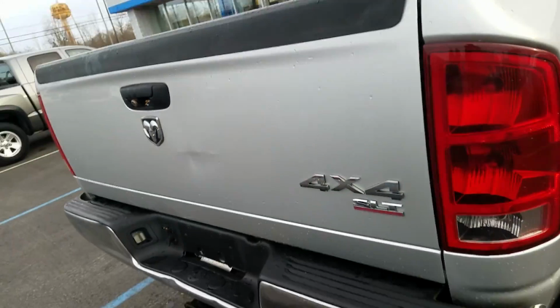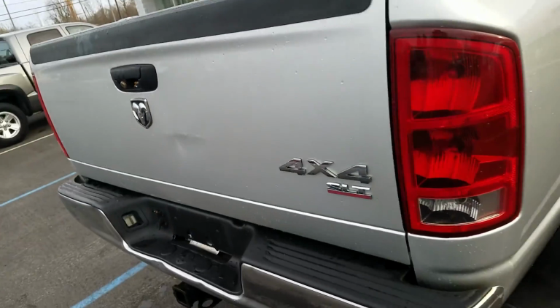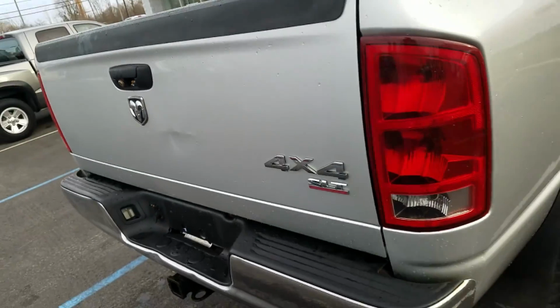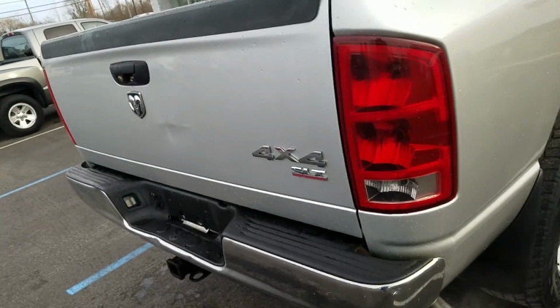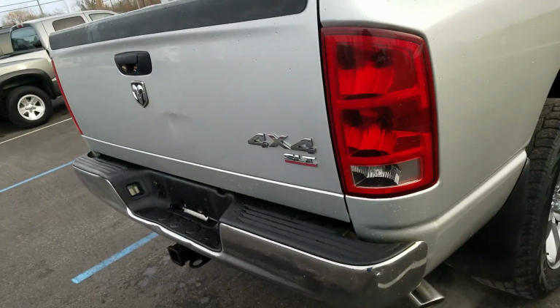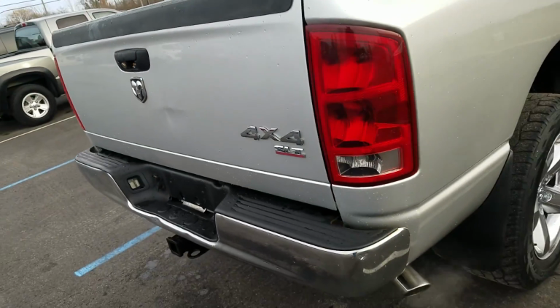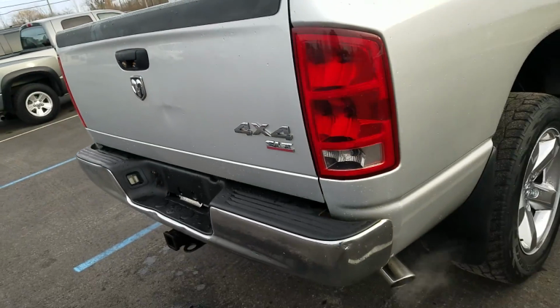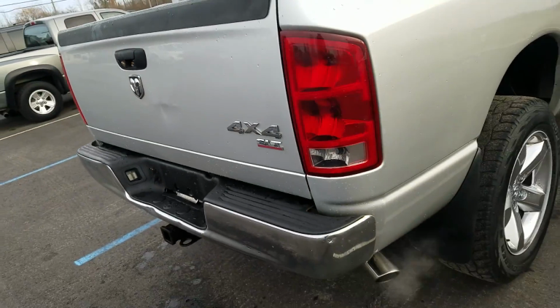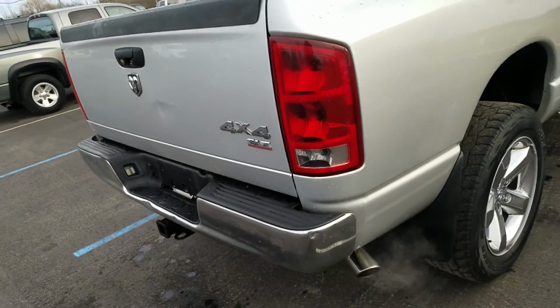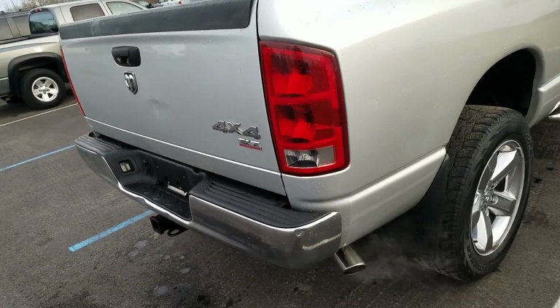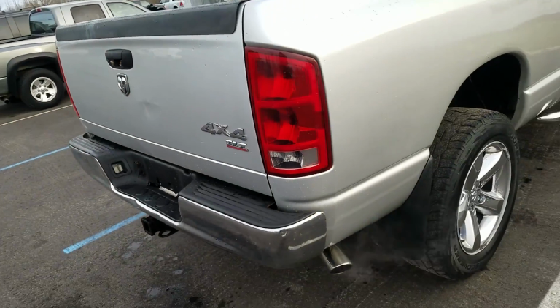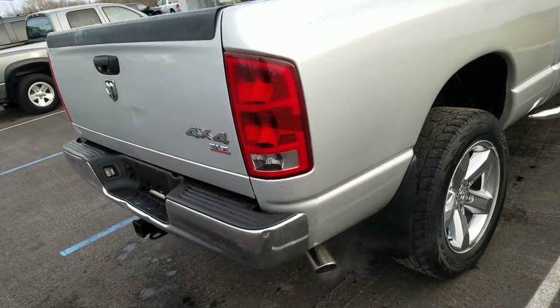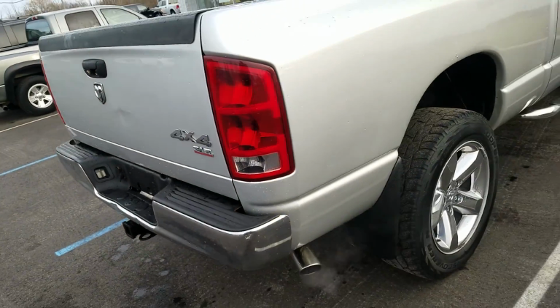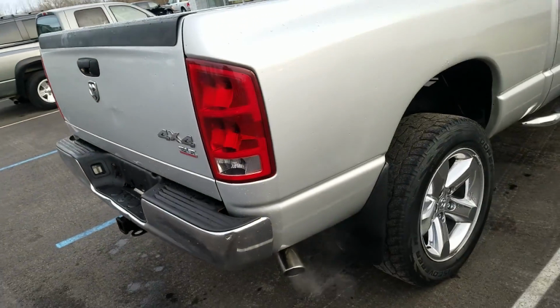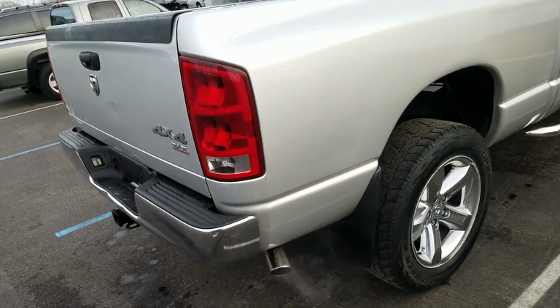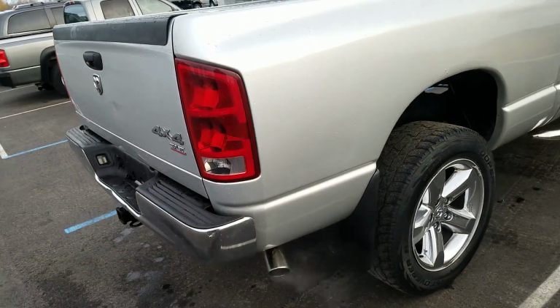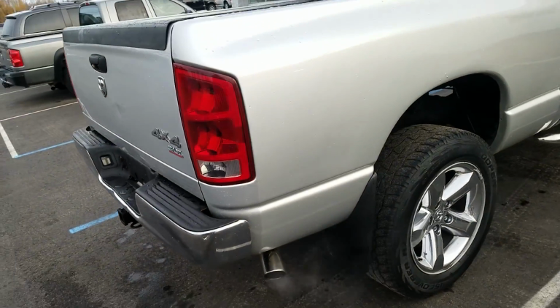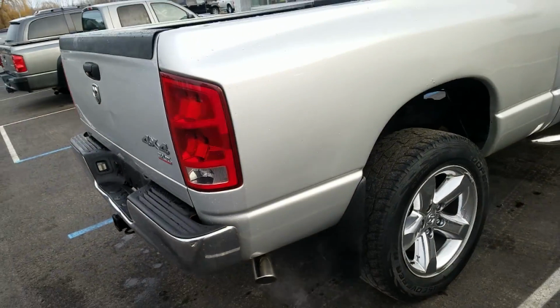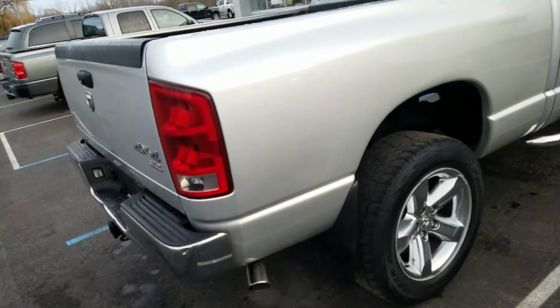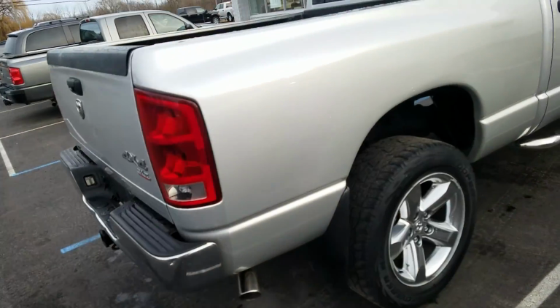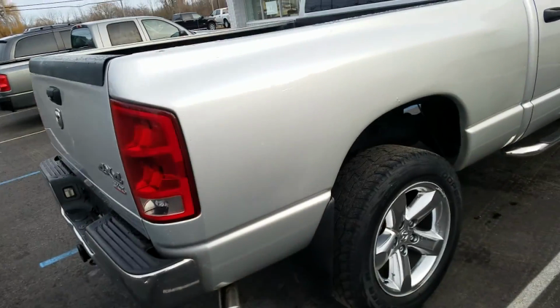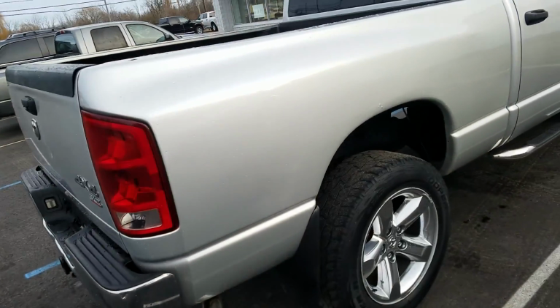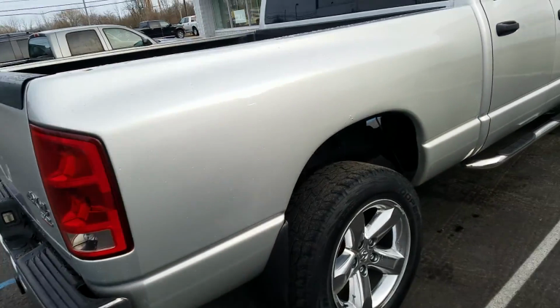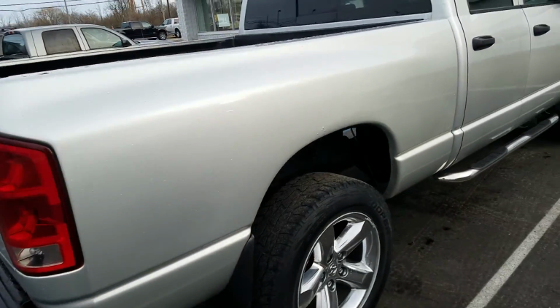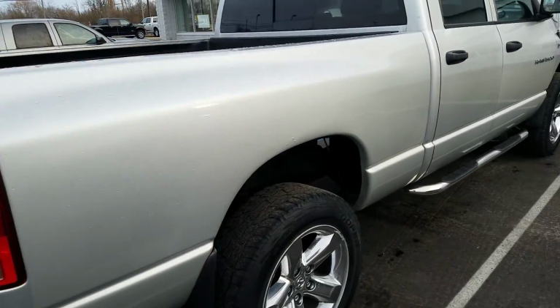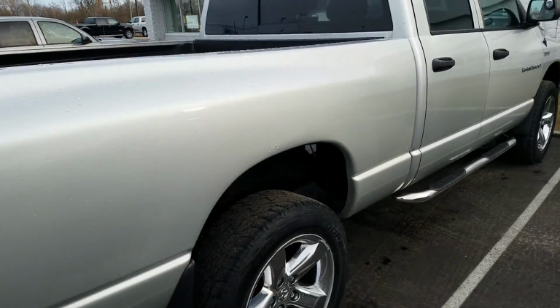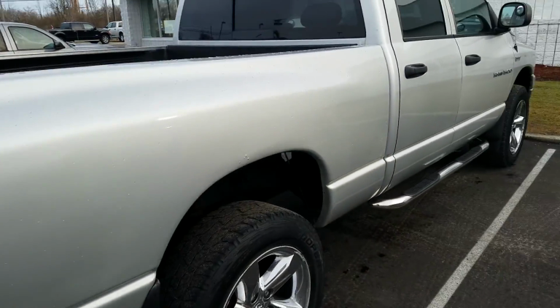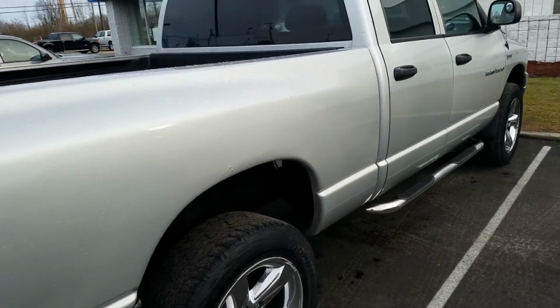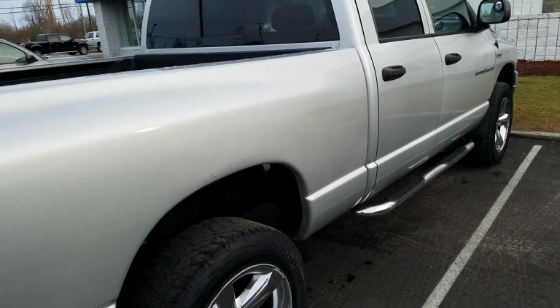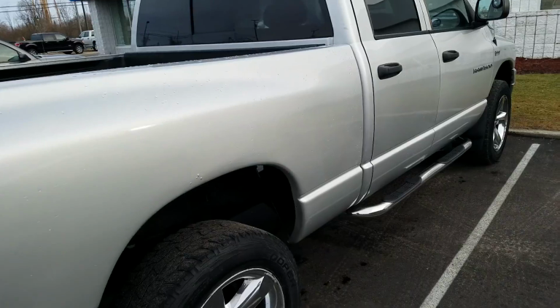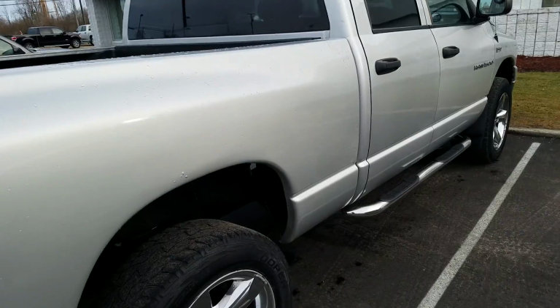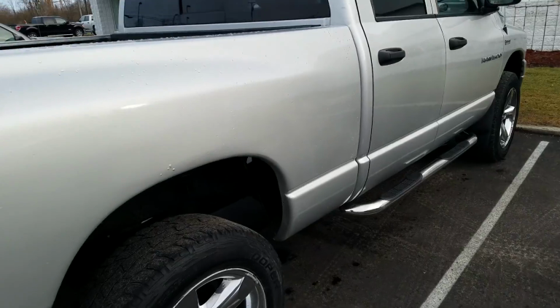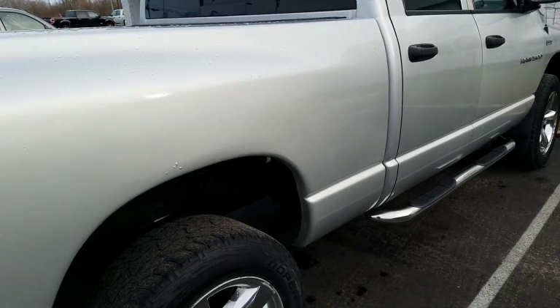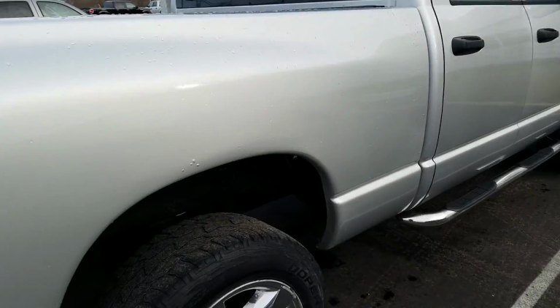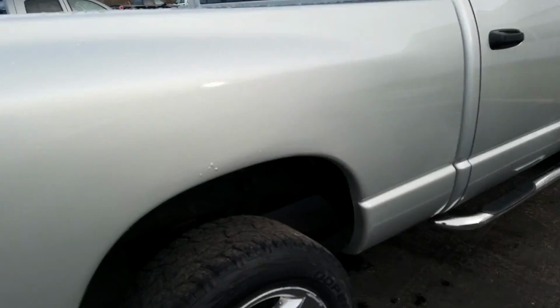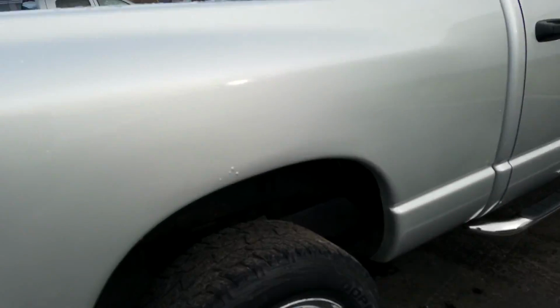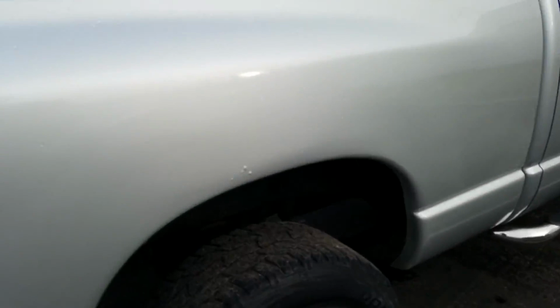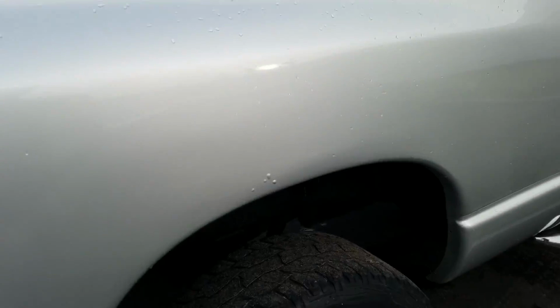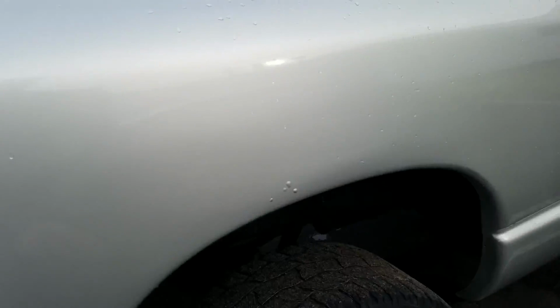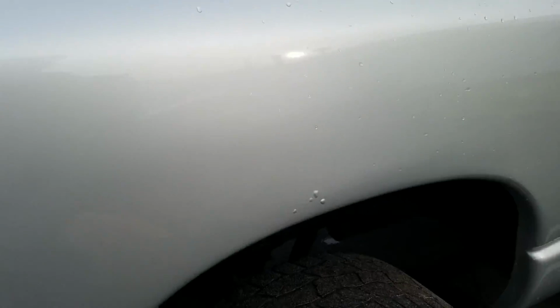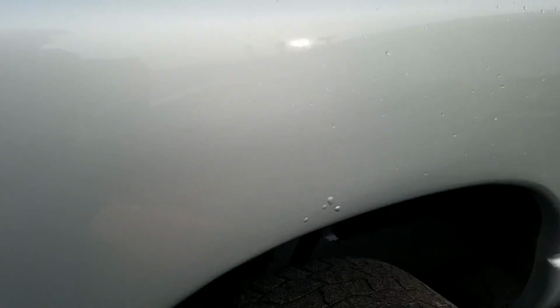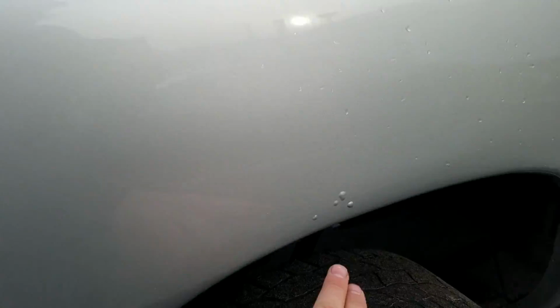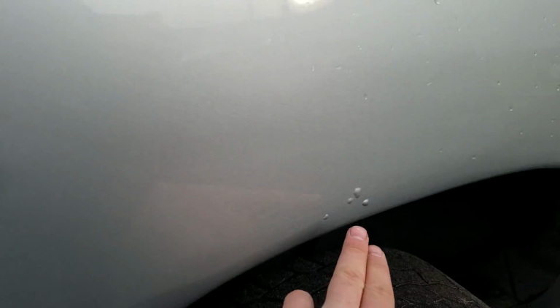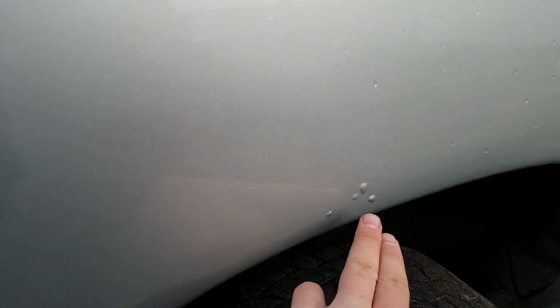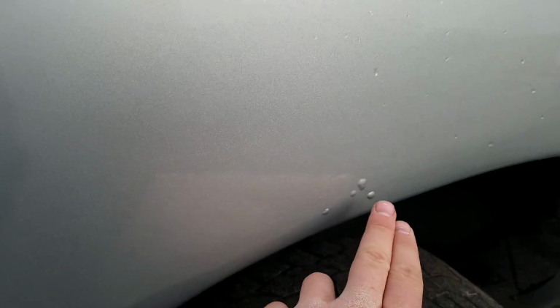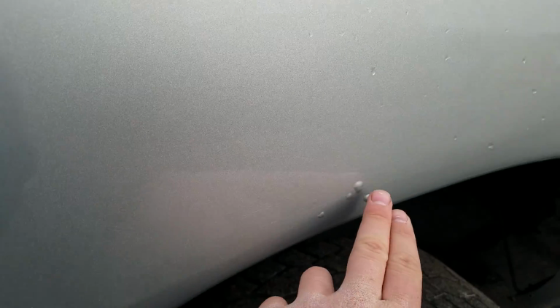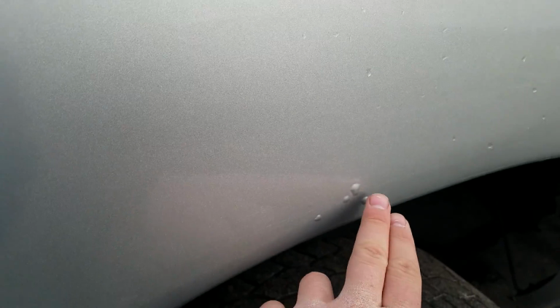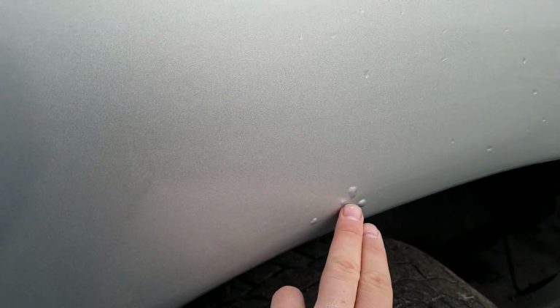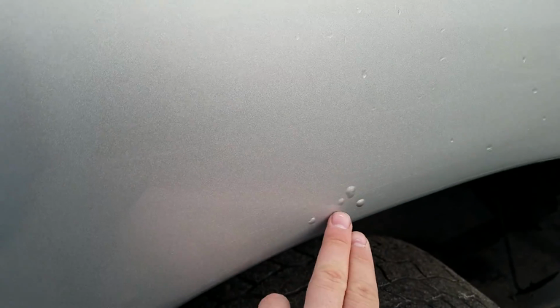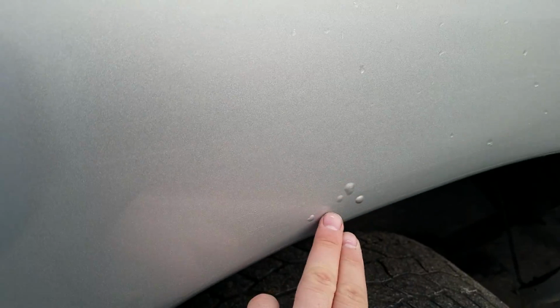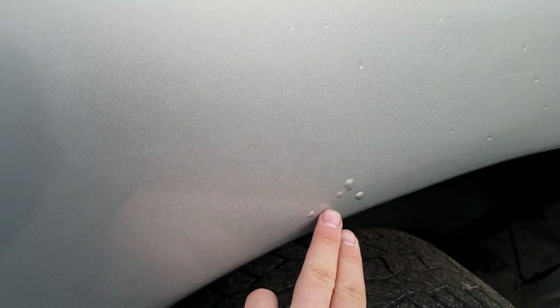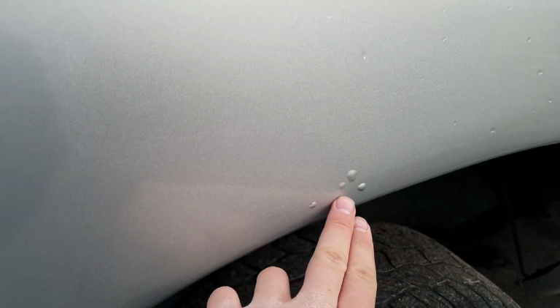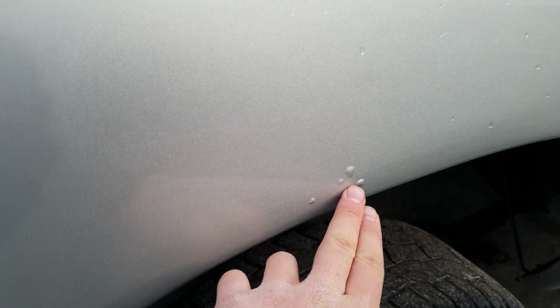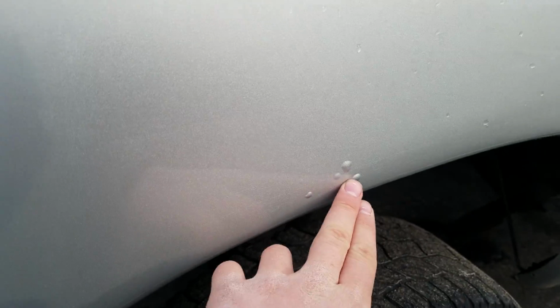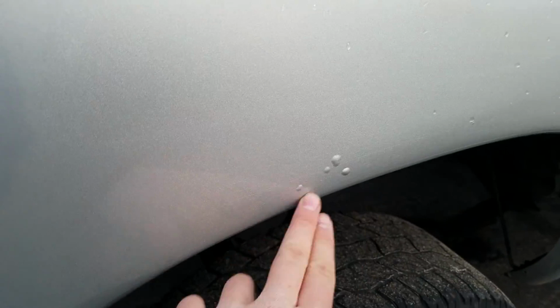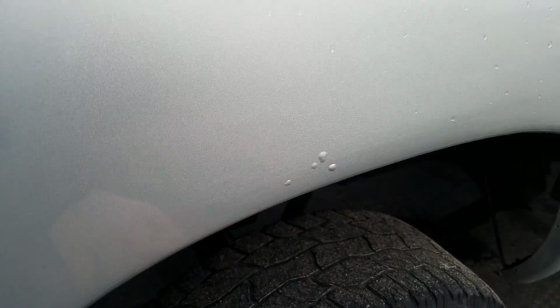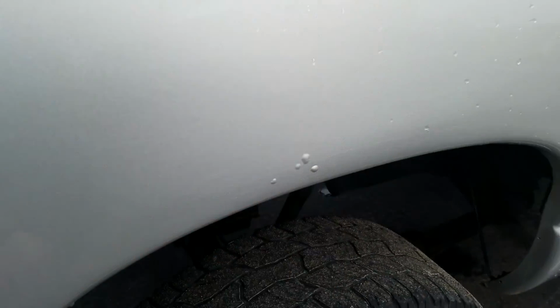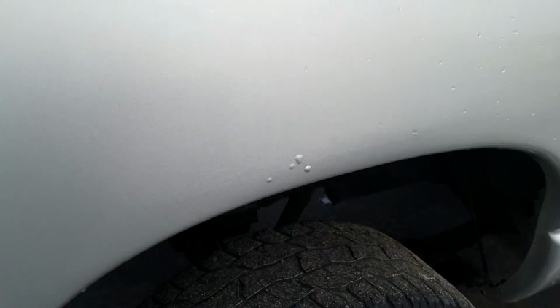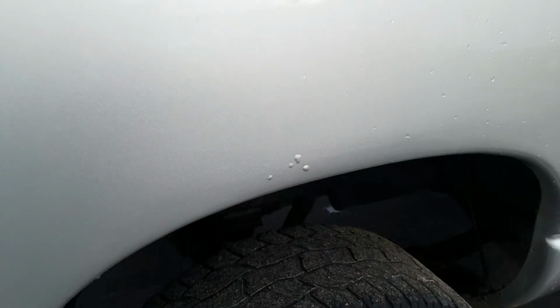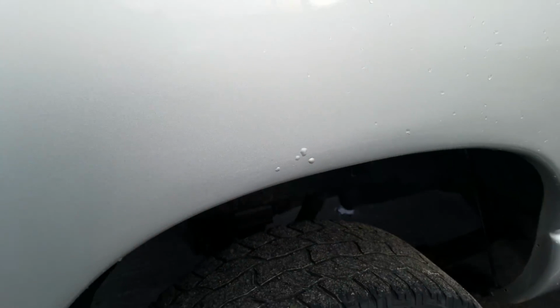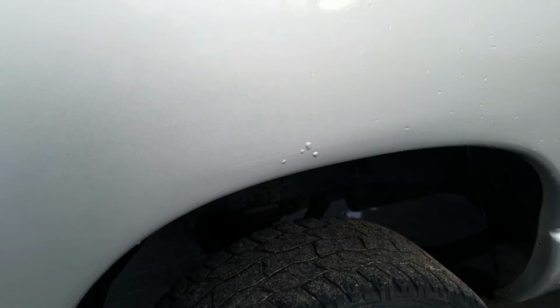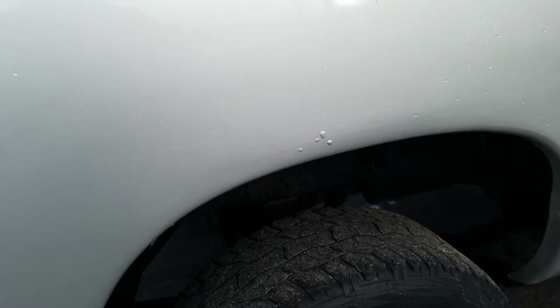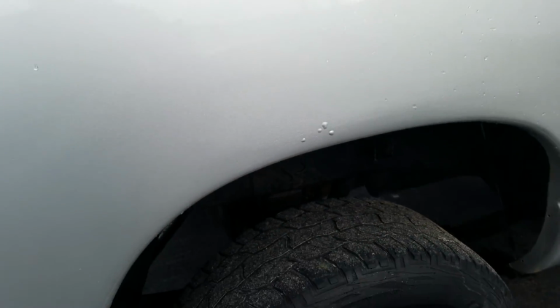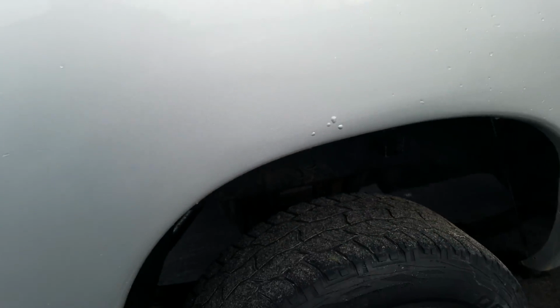The passenger side exterior is also in good condition. You do have some bubbling starting right up along the wheel well there.